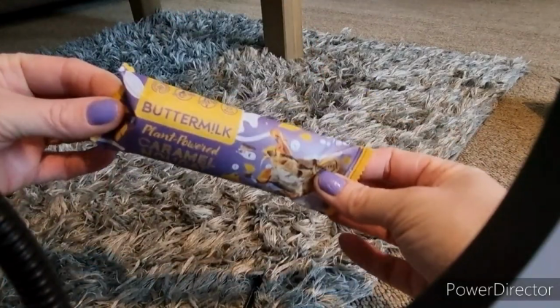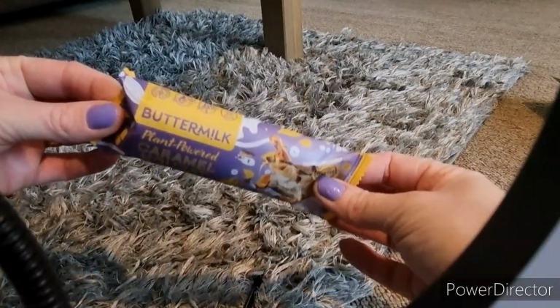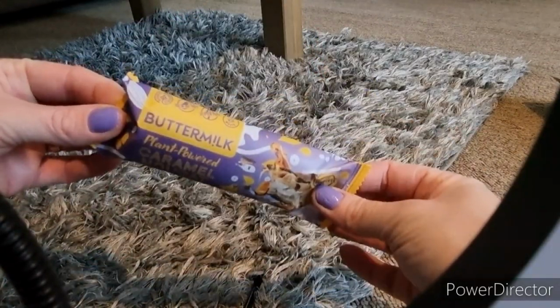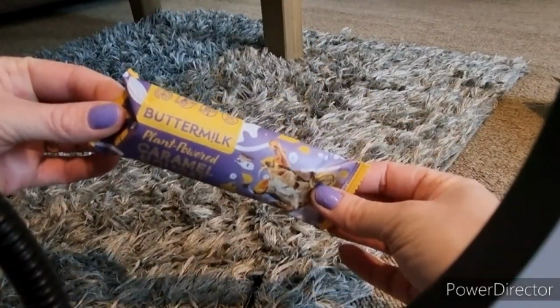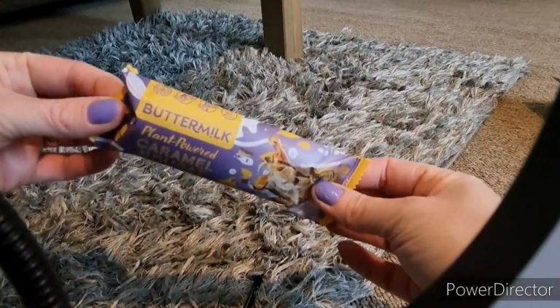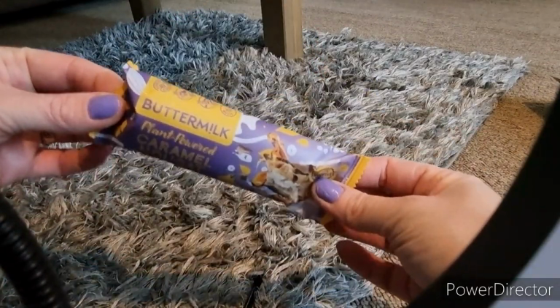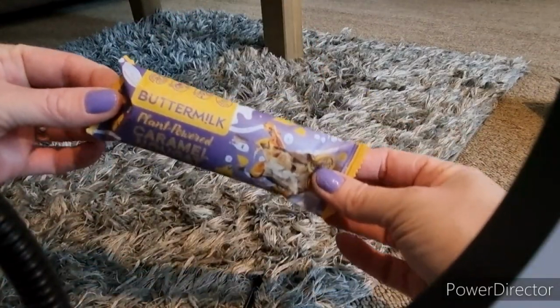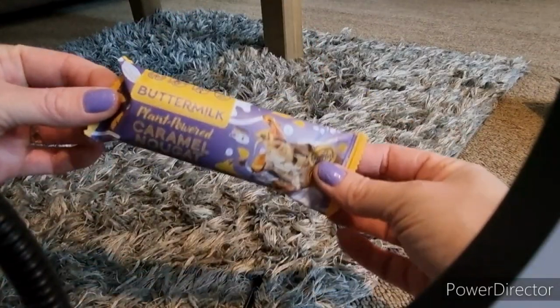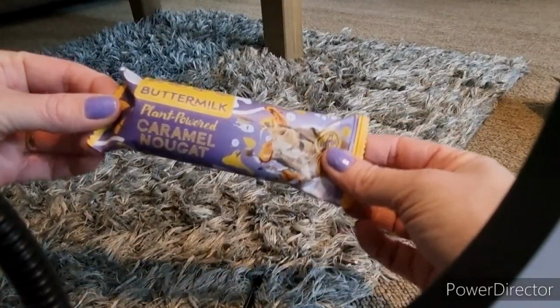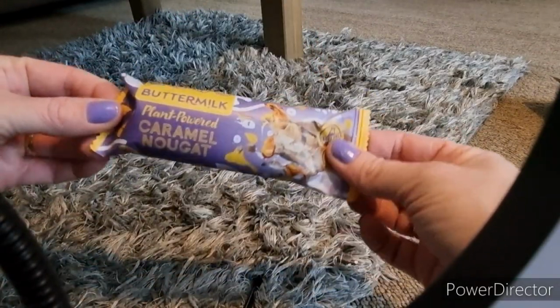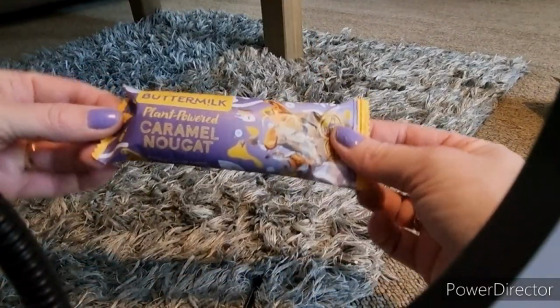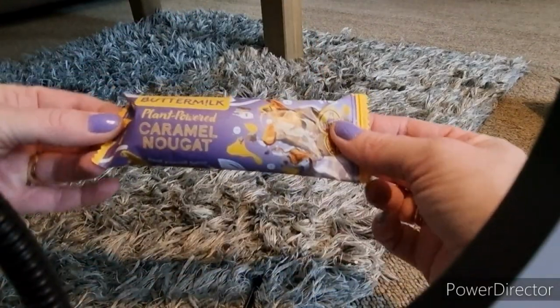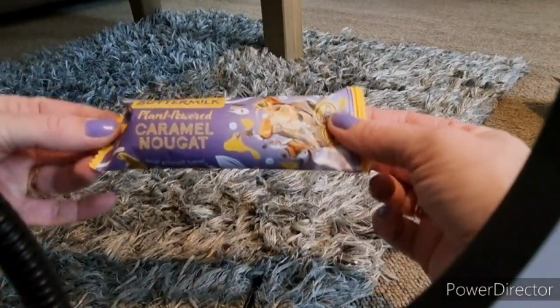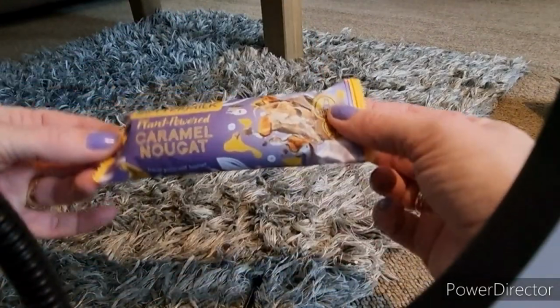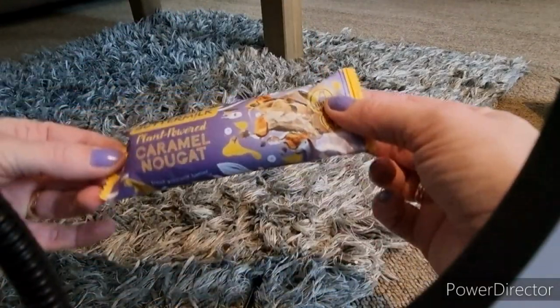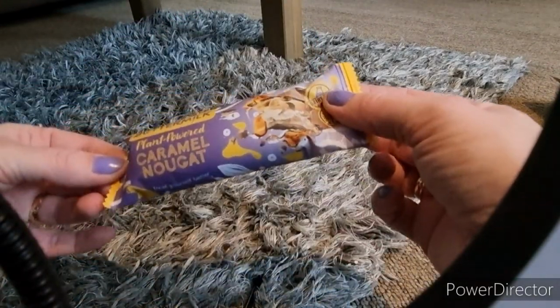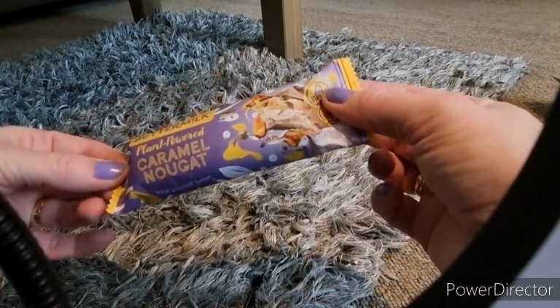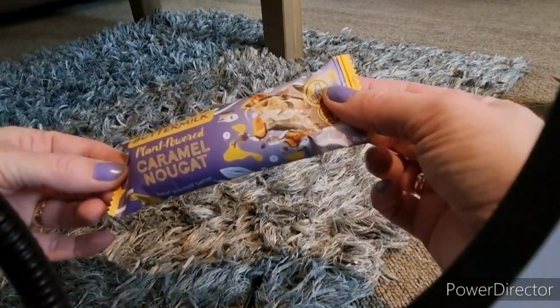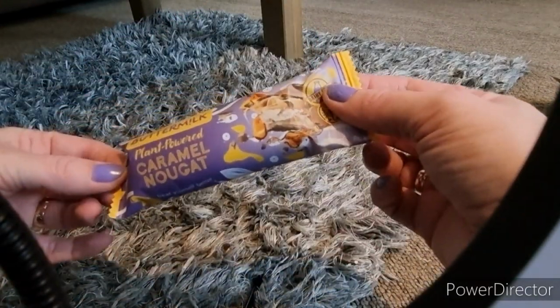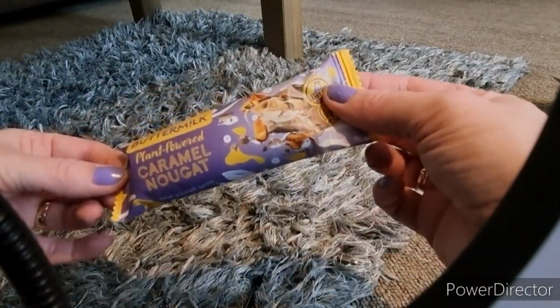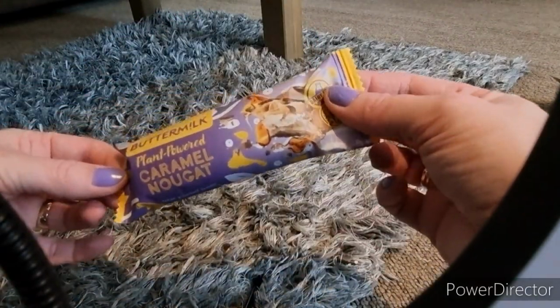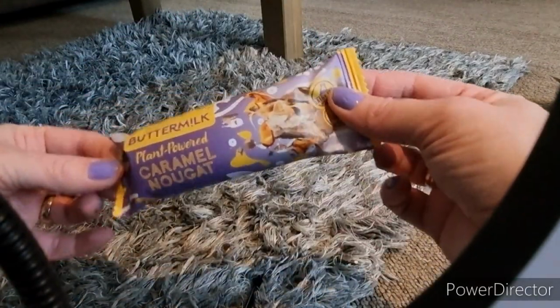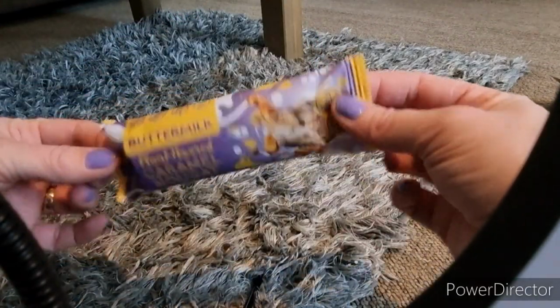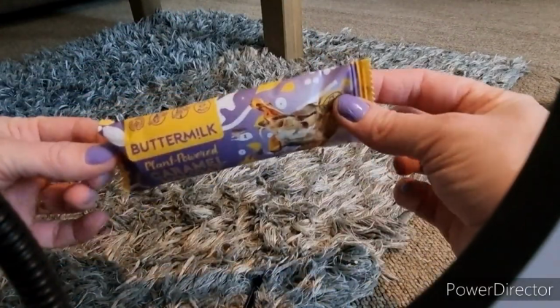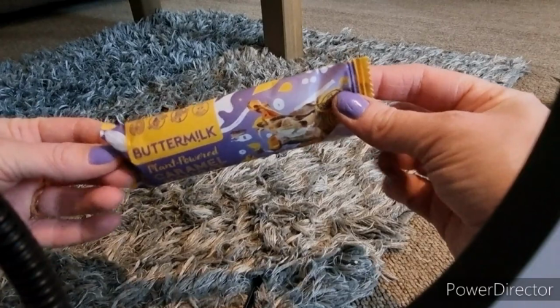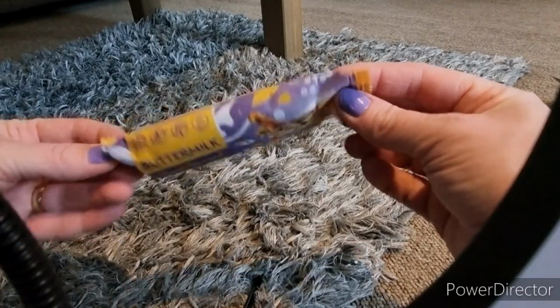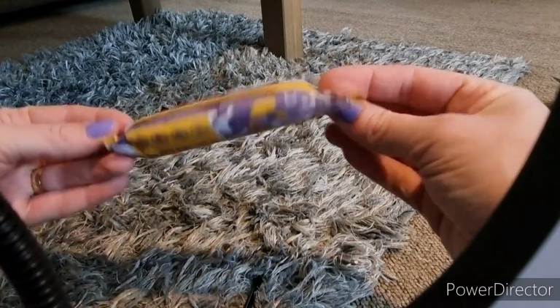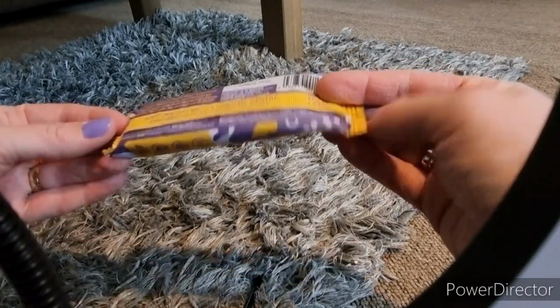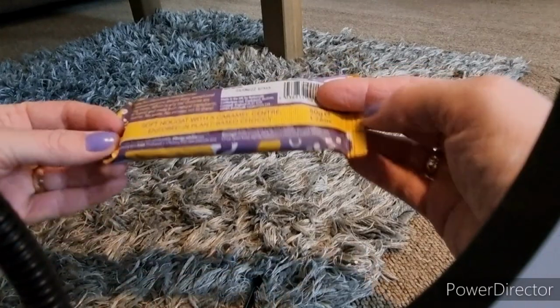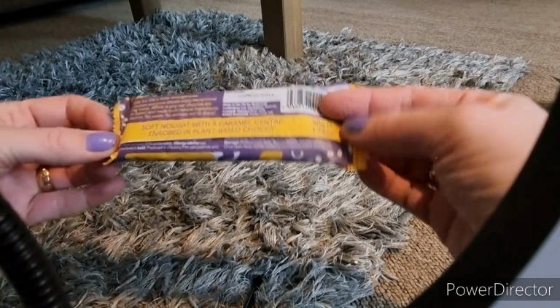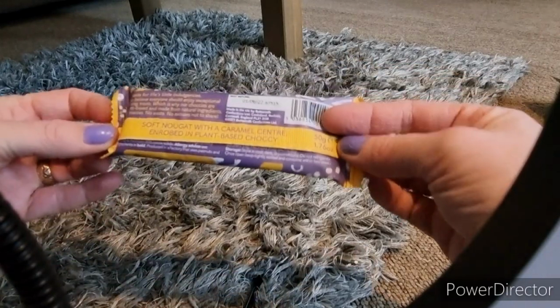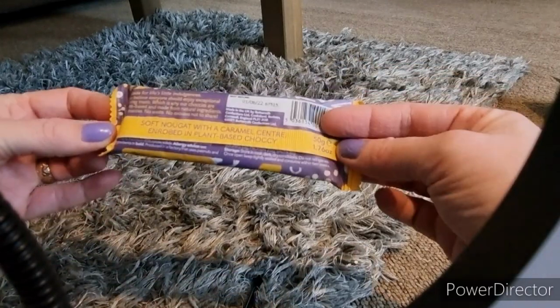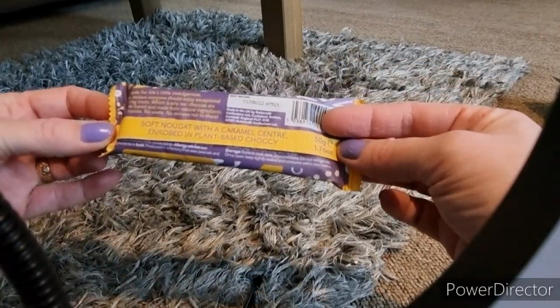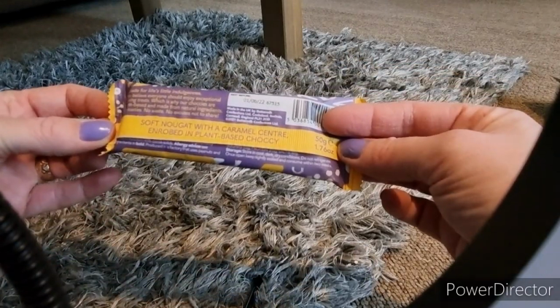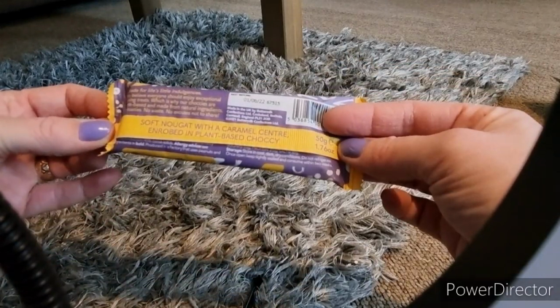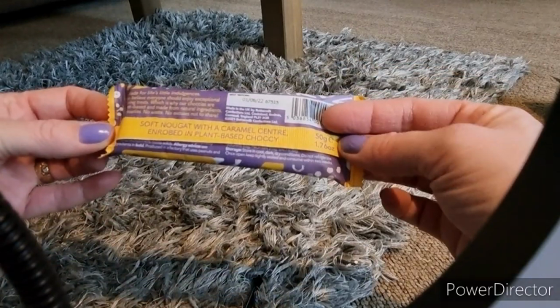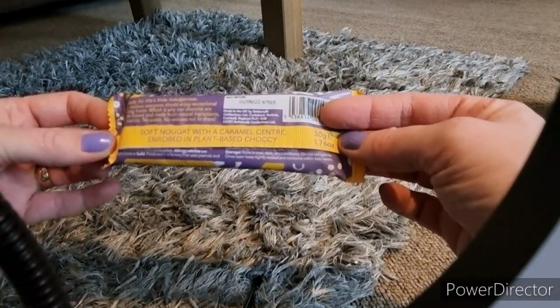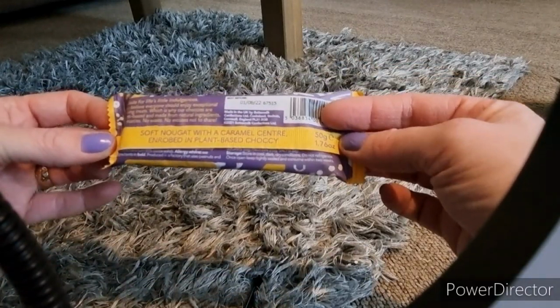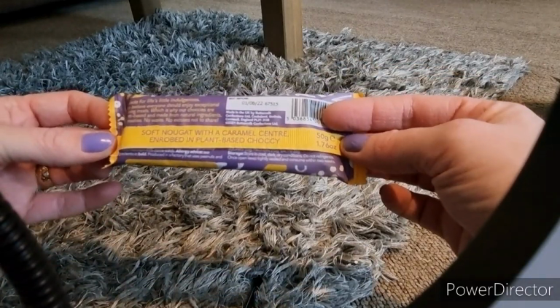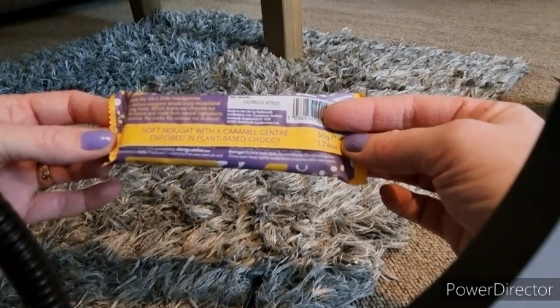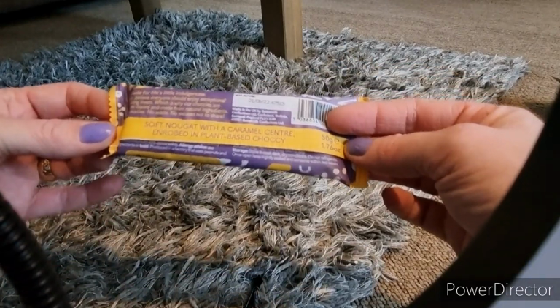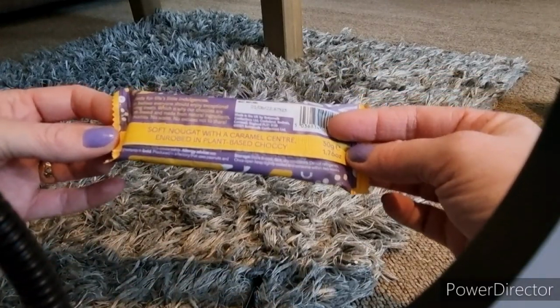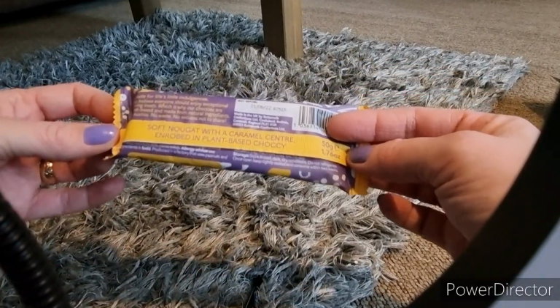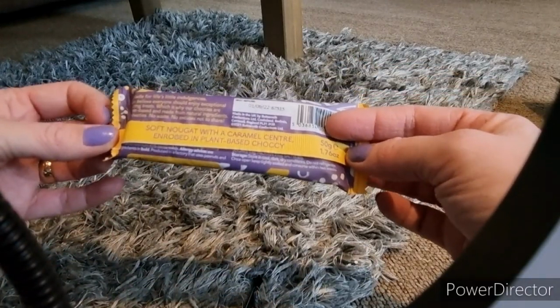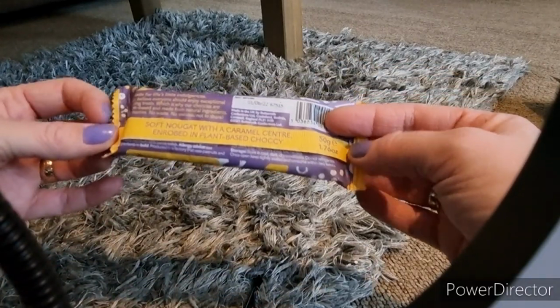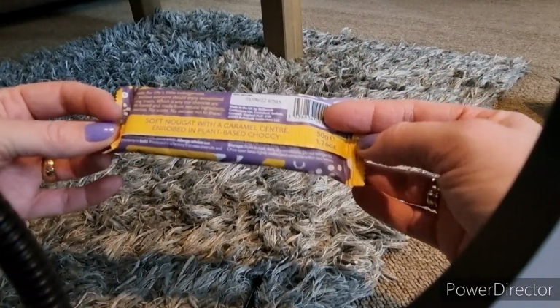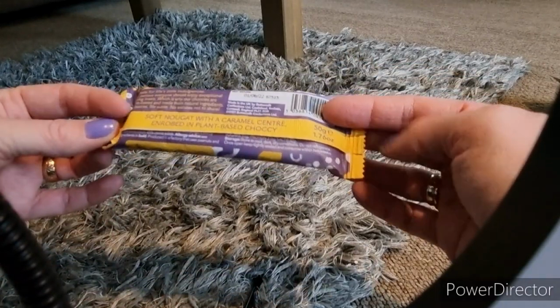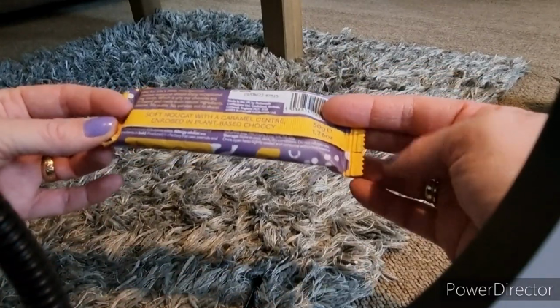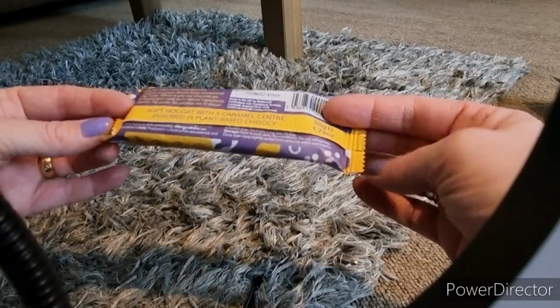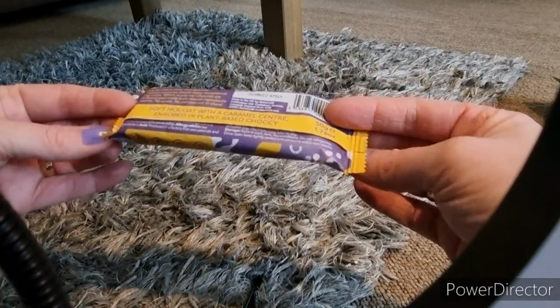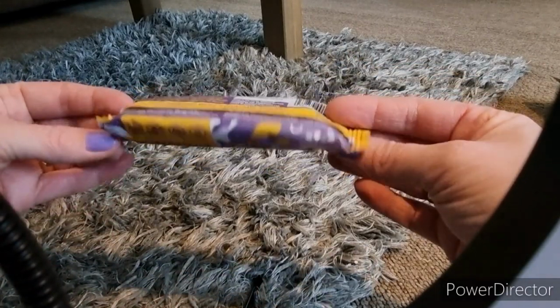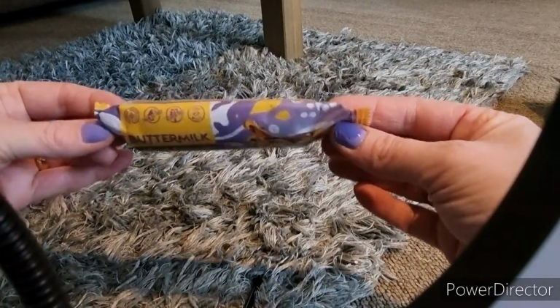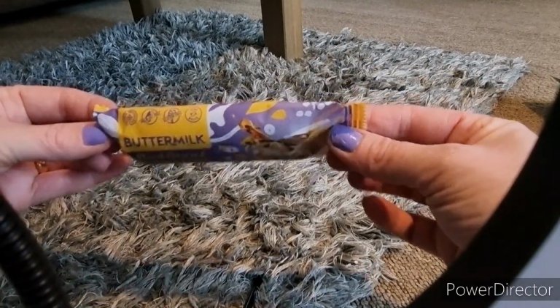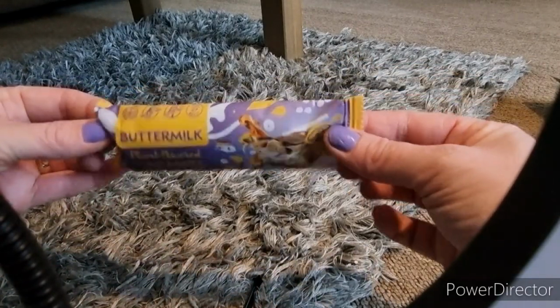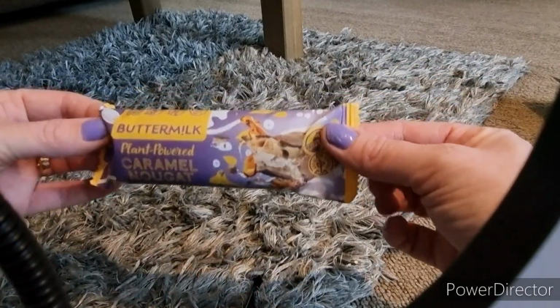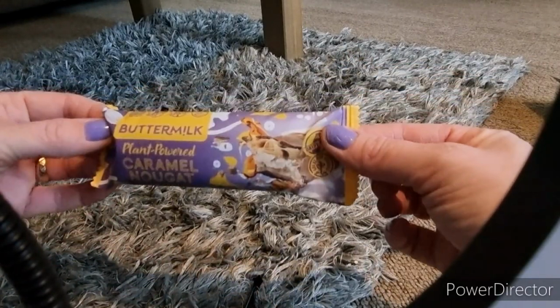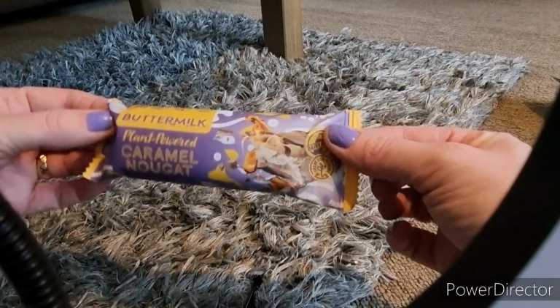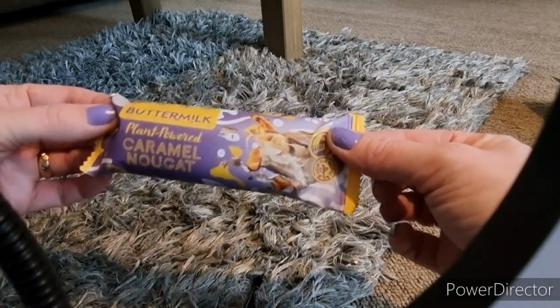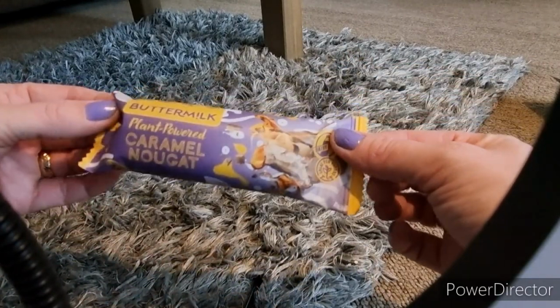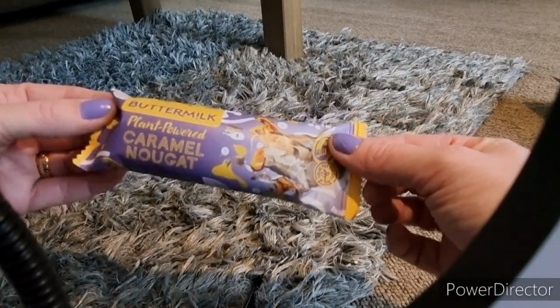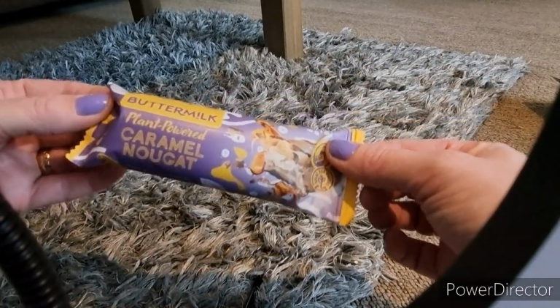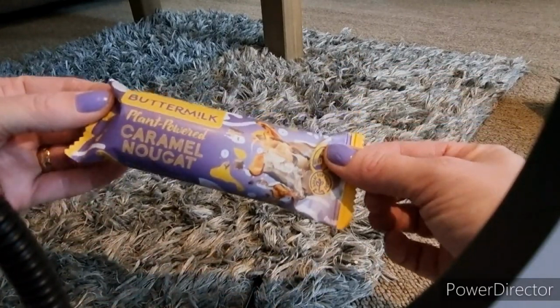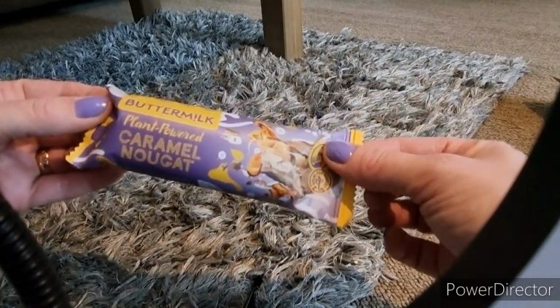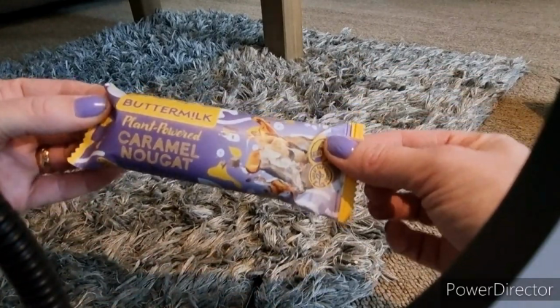Then we got a buttermilk caramel nugget bar. I can't say that properly! It tastes like a Milky Way — very yum.